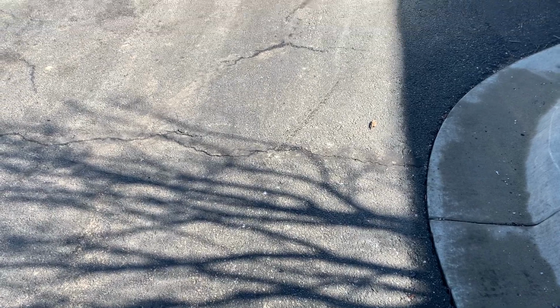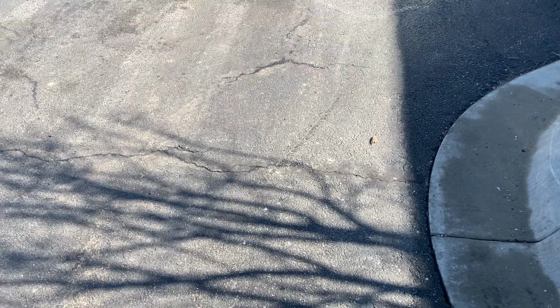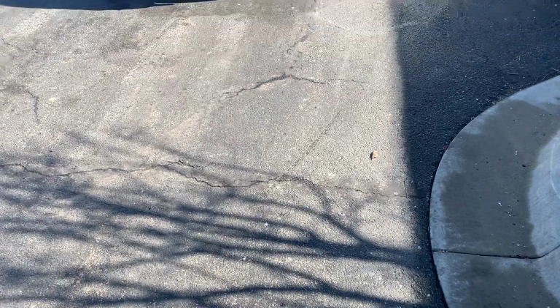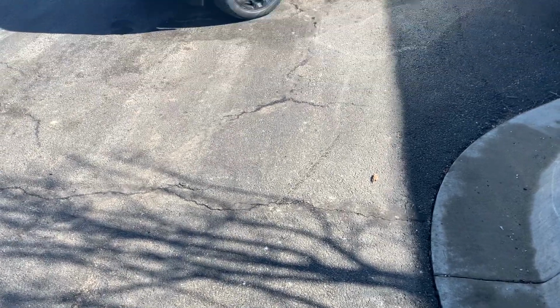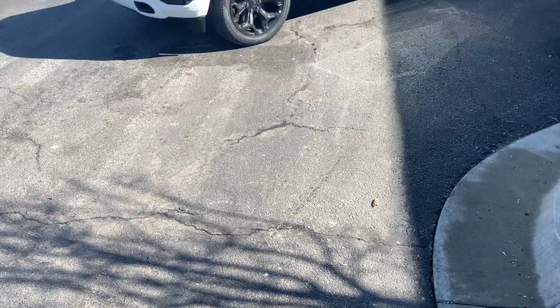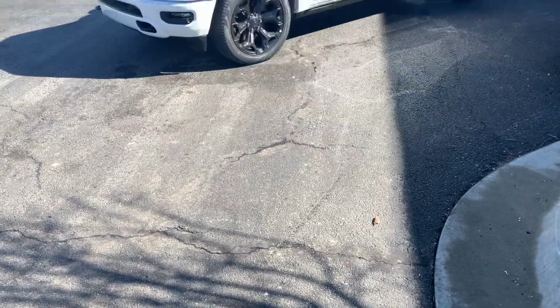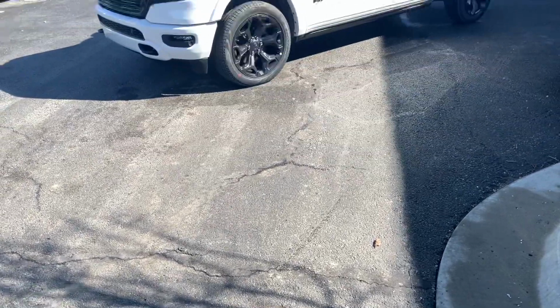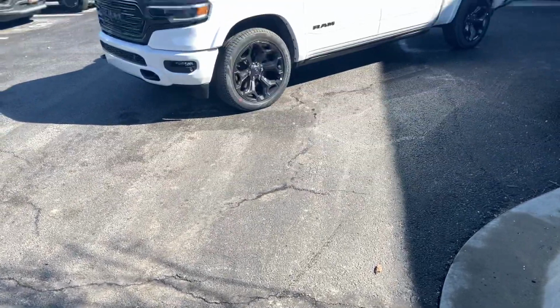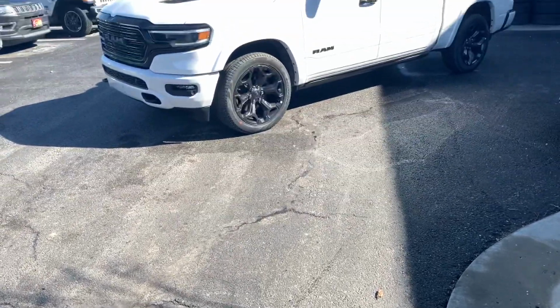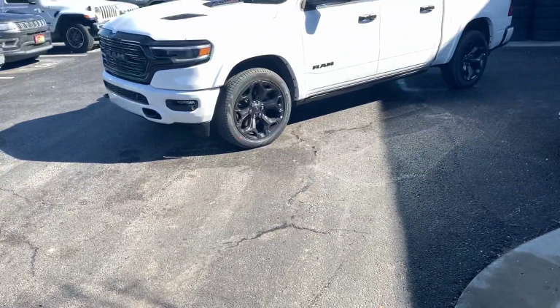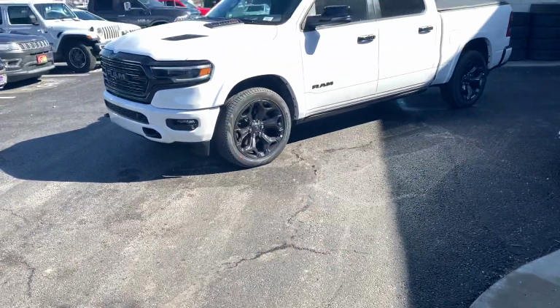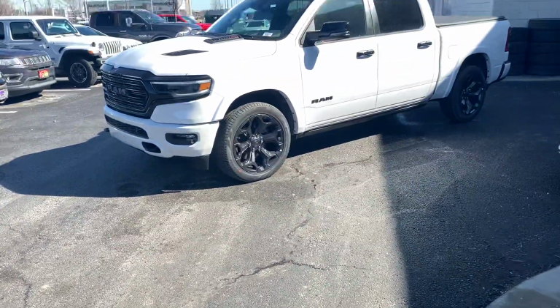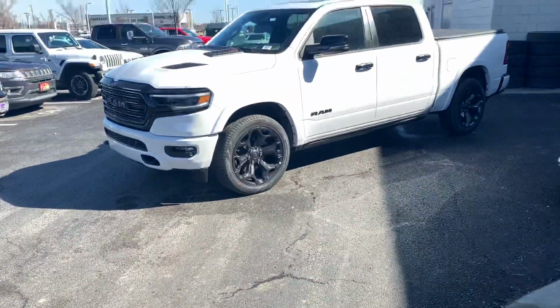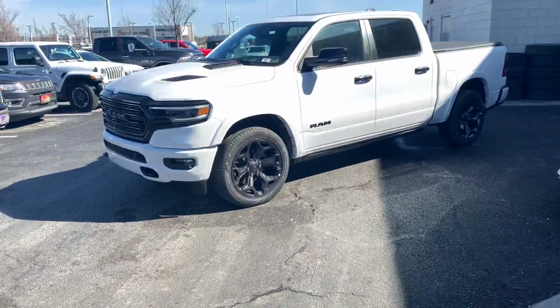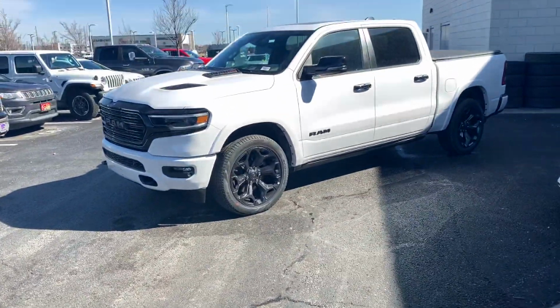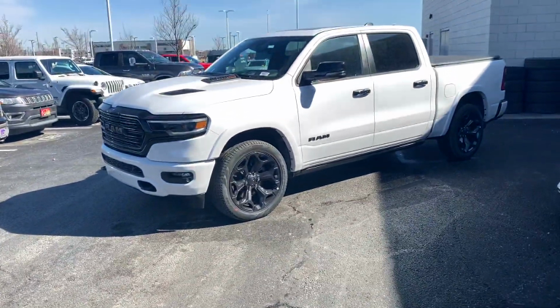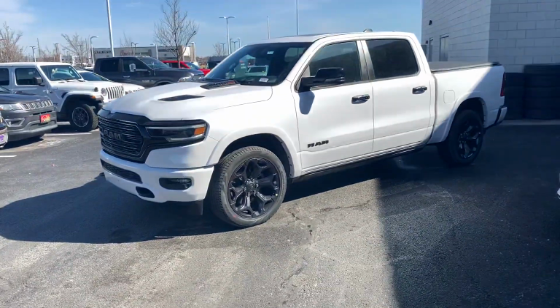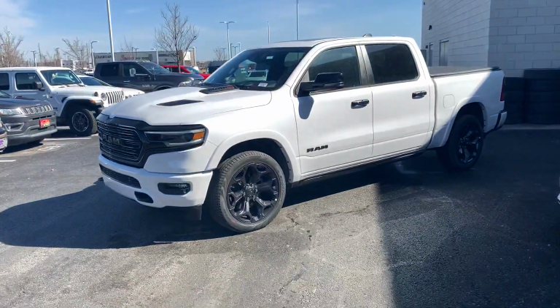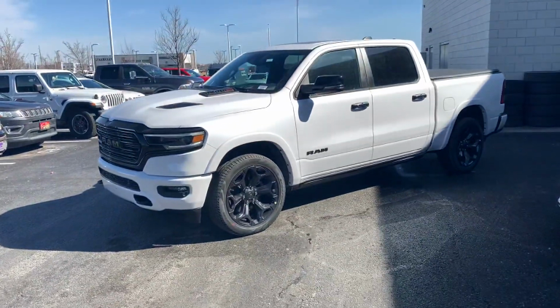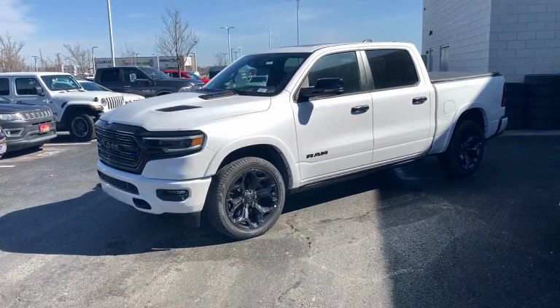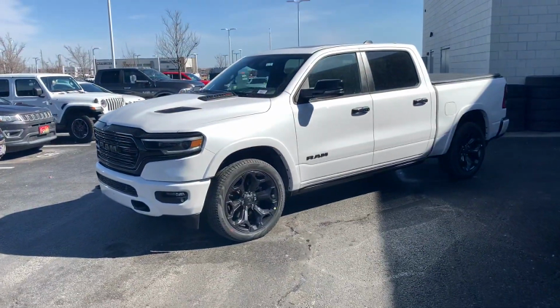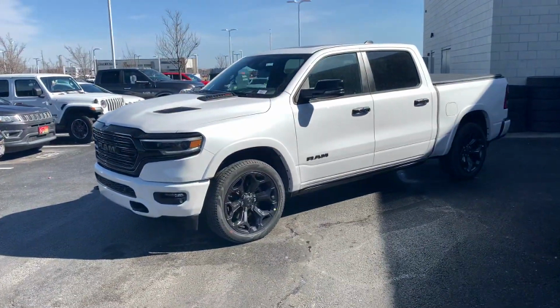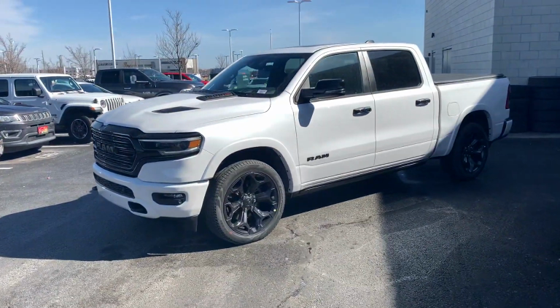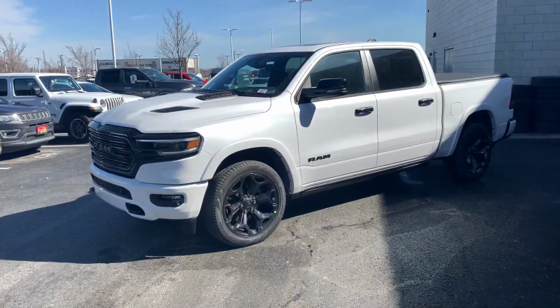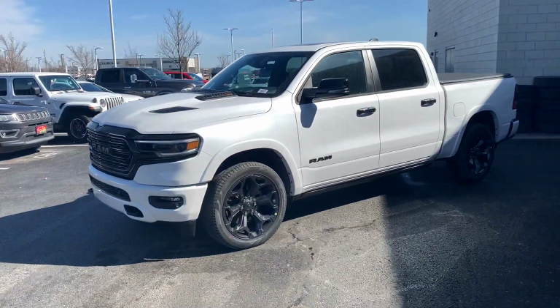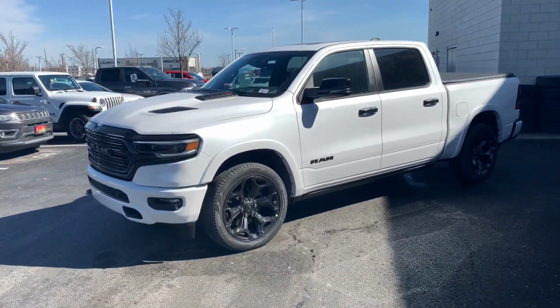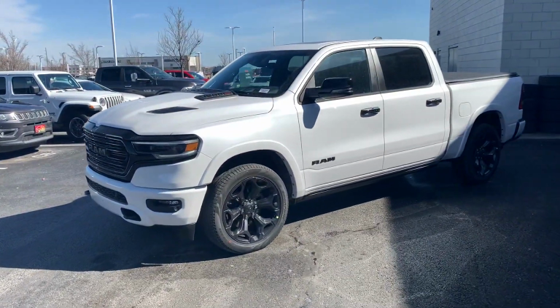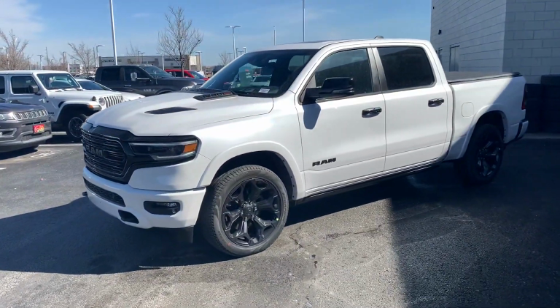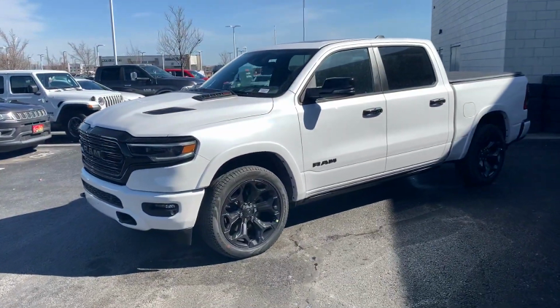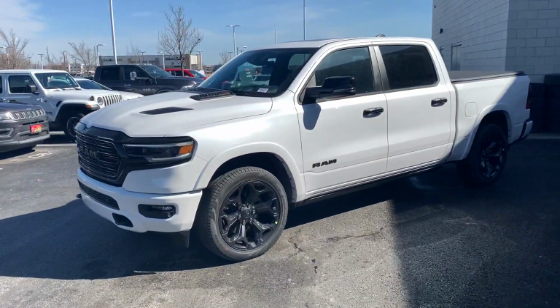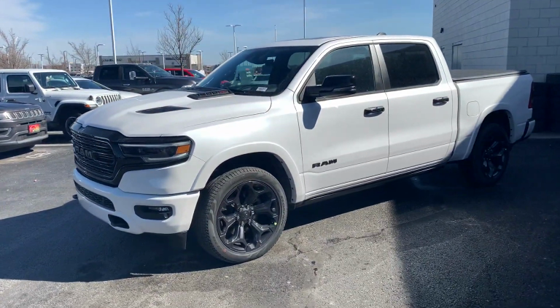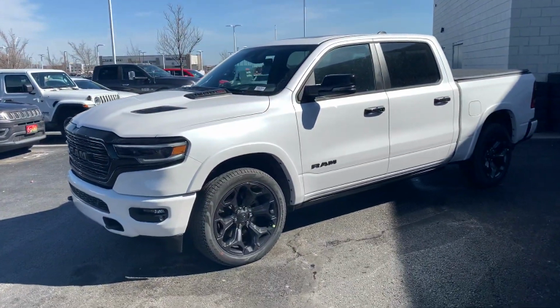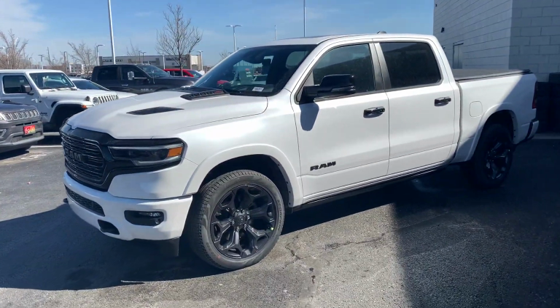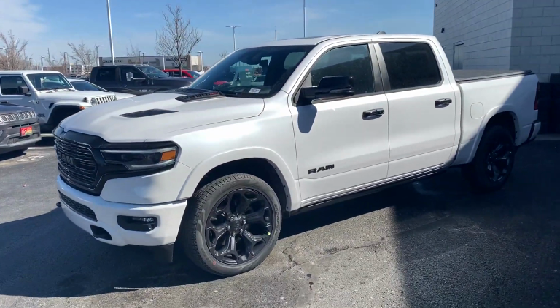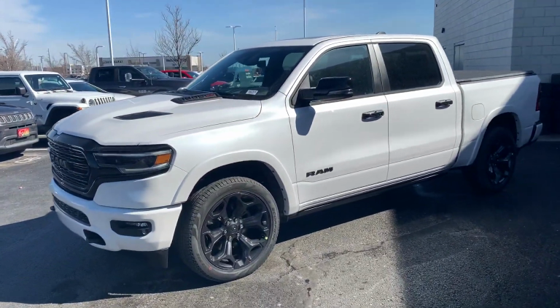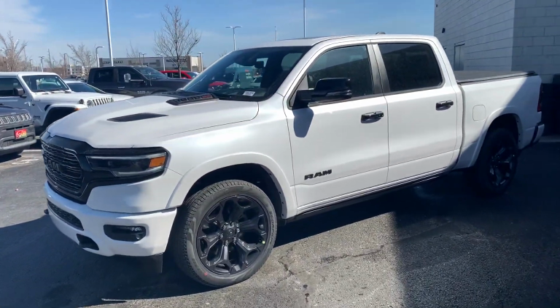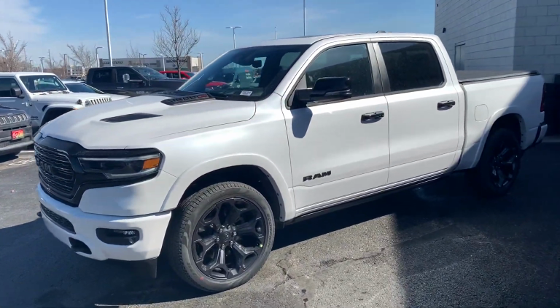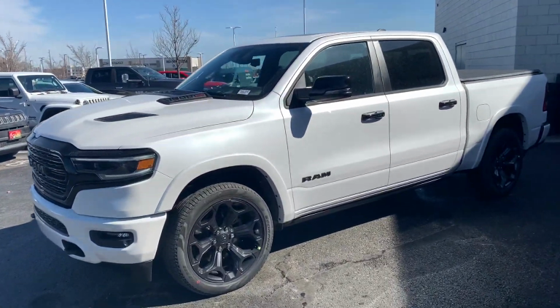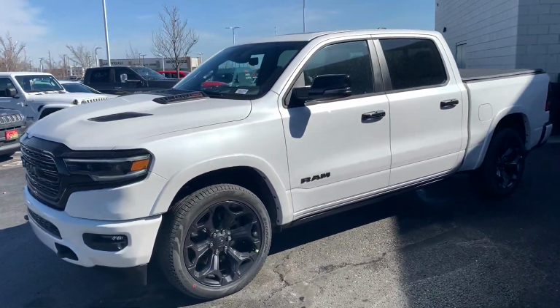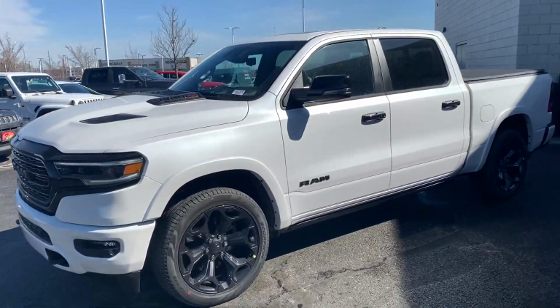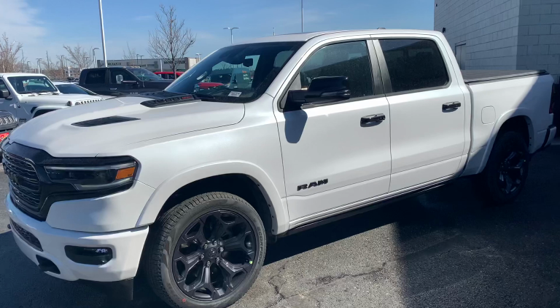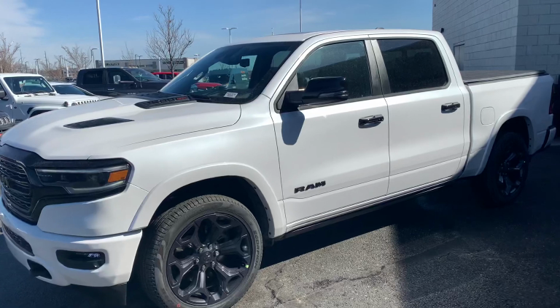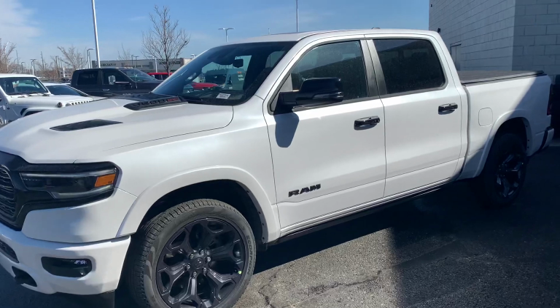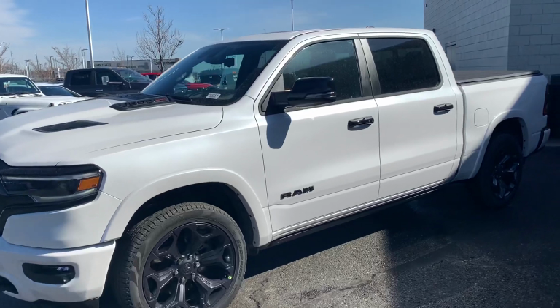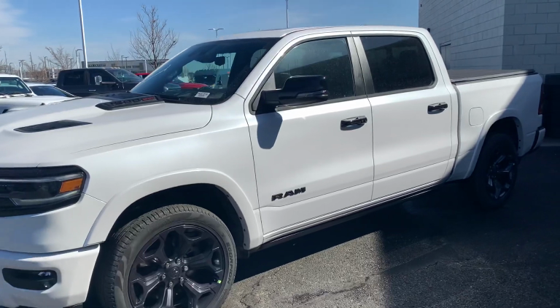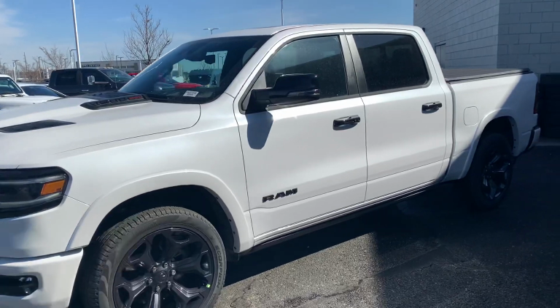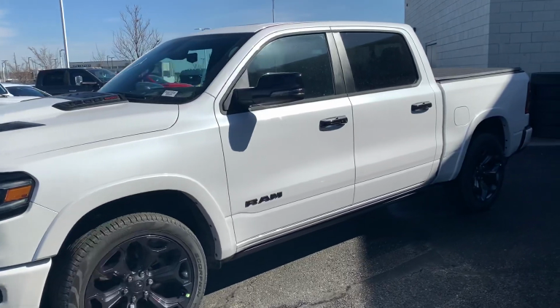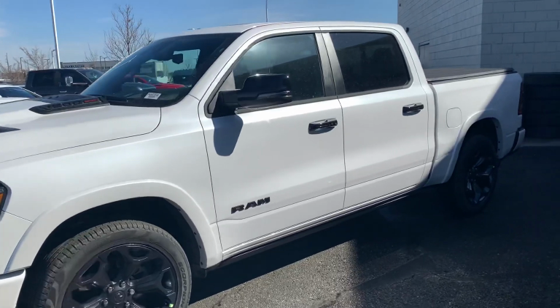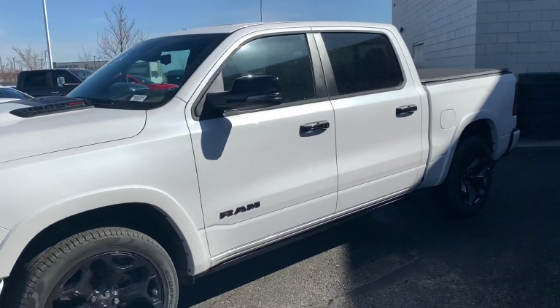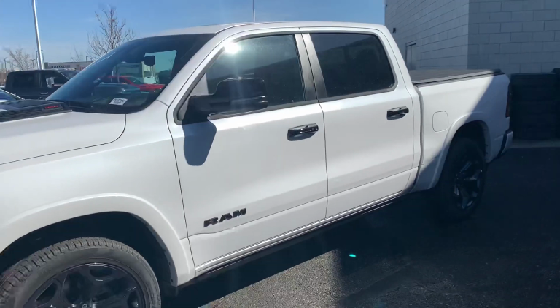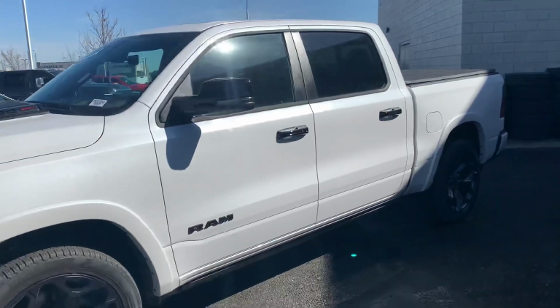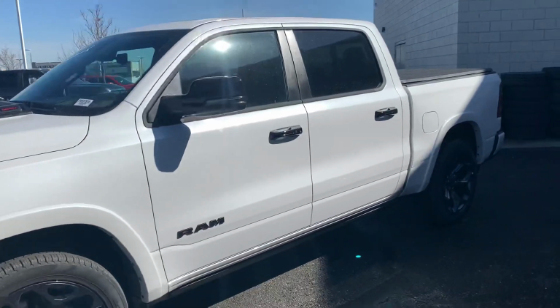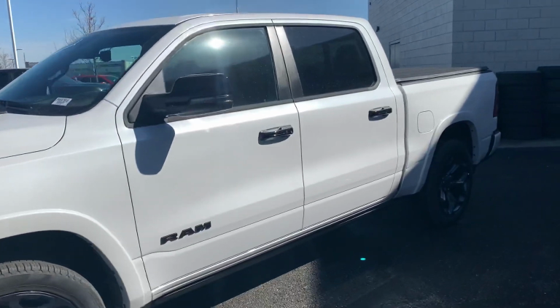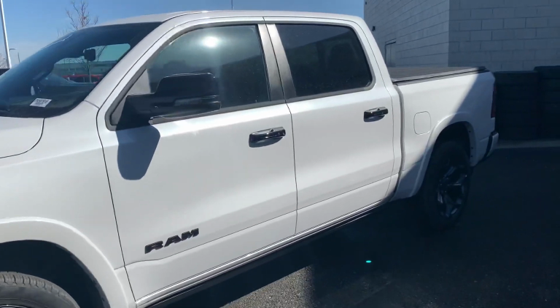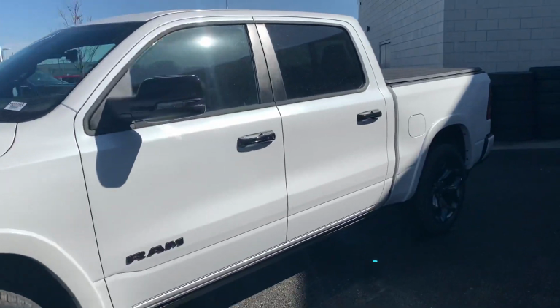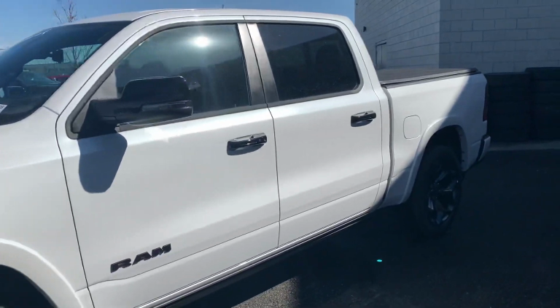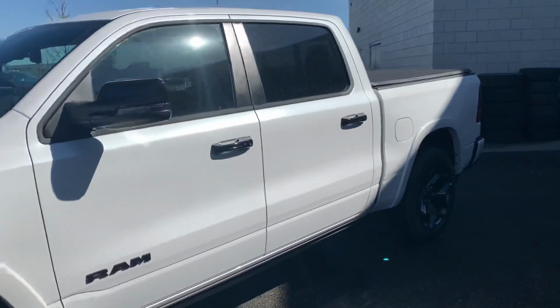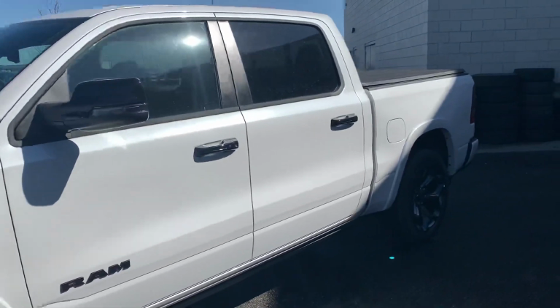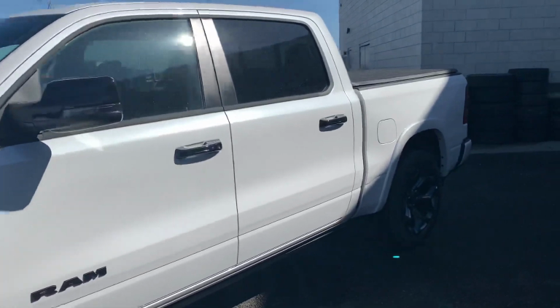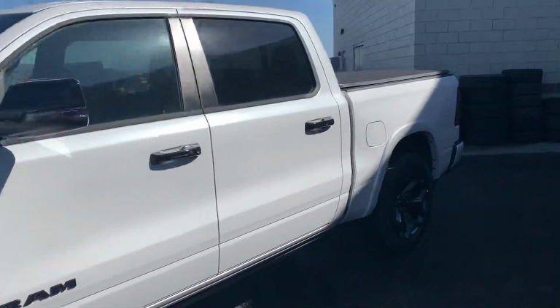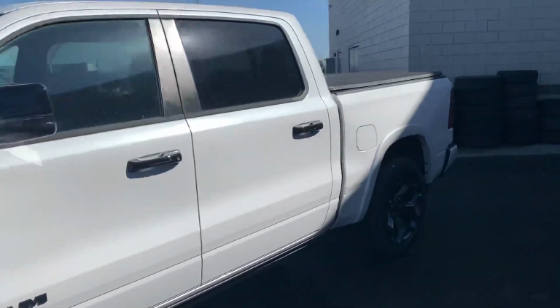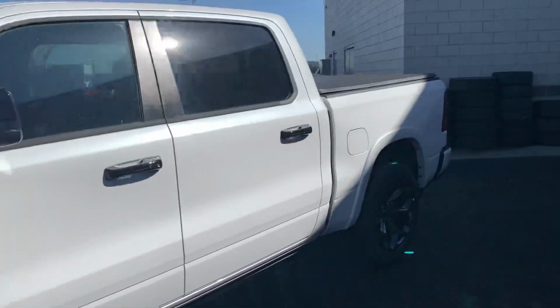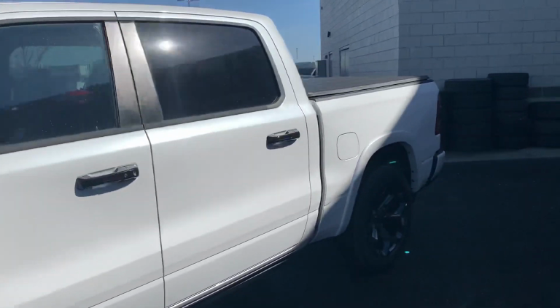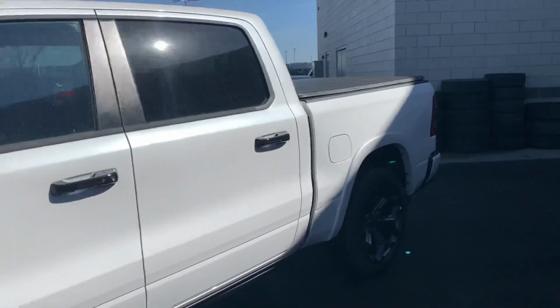What is going on, guys? Colin with Victory. Check out this 2023 Ram 1500 Limited.